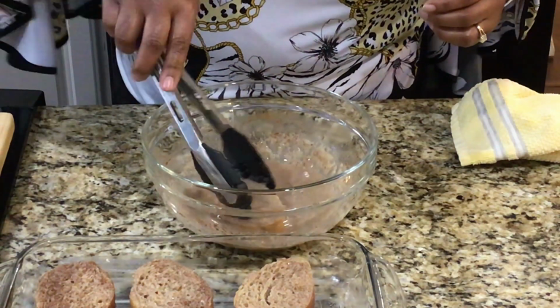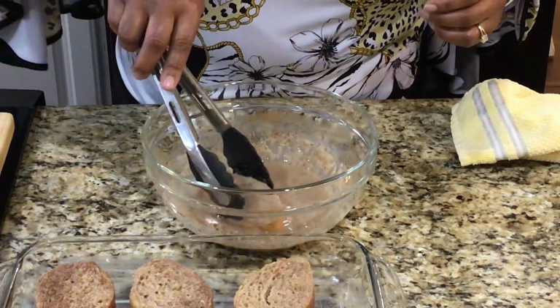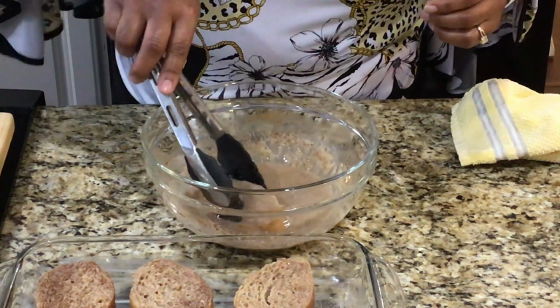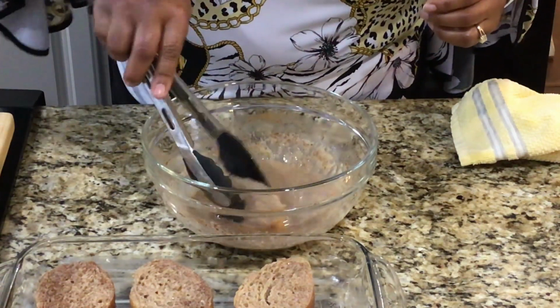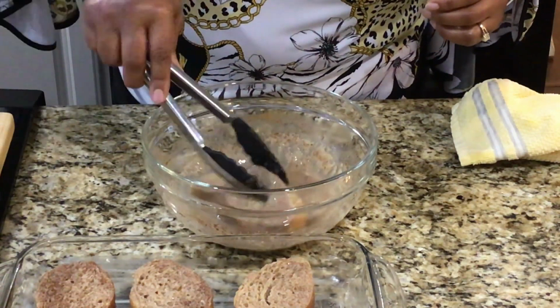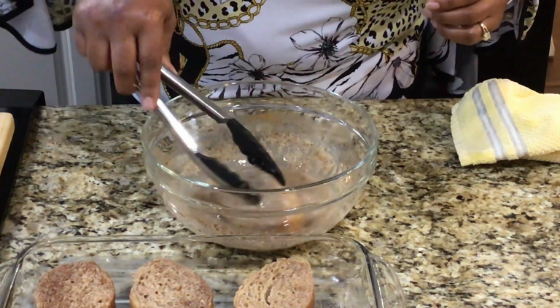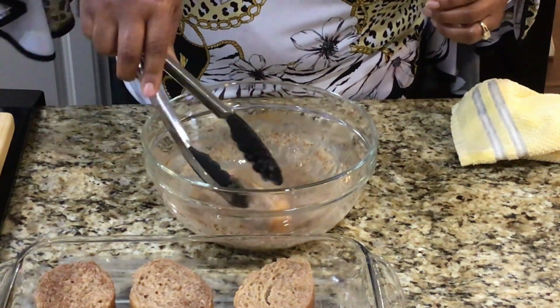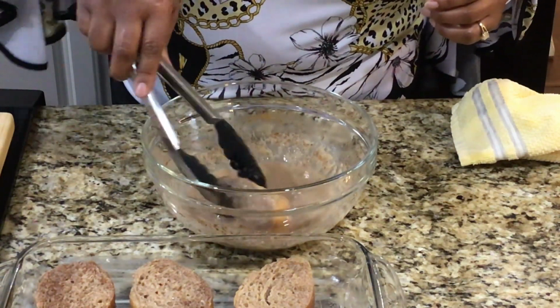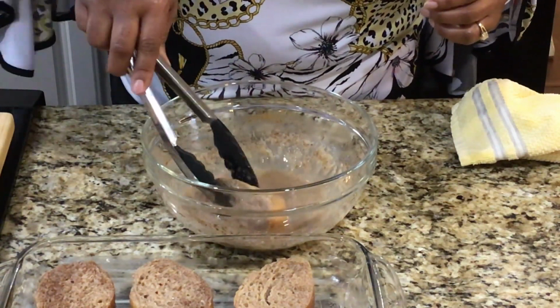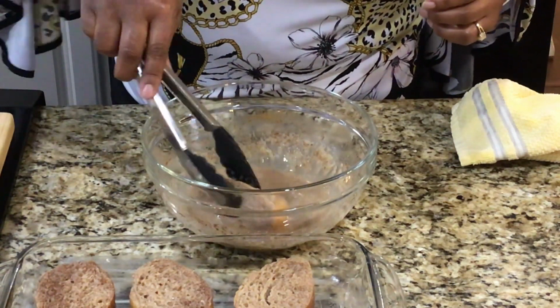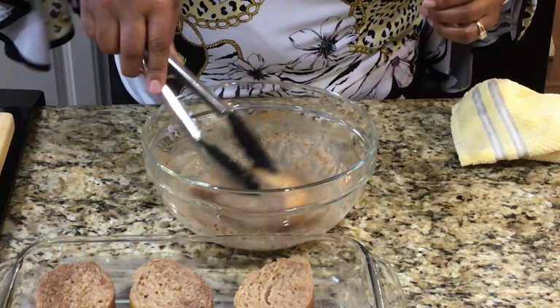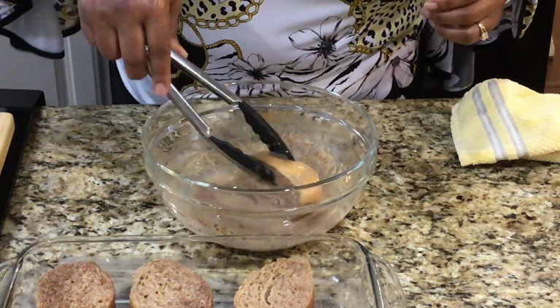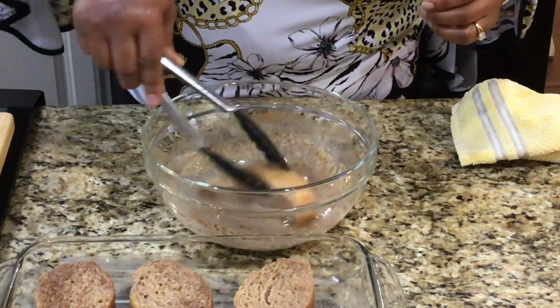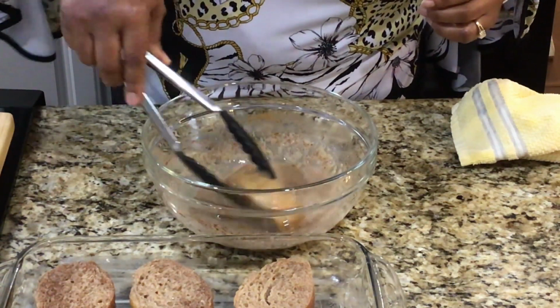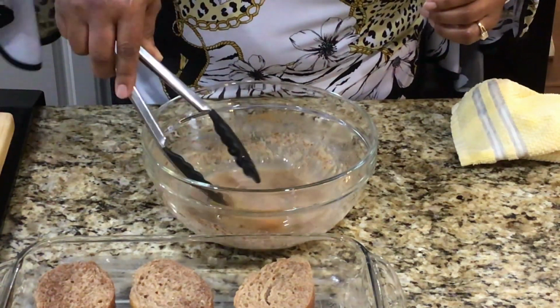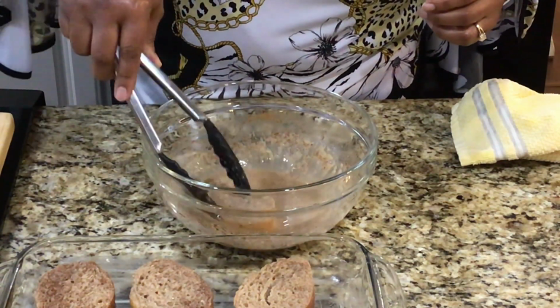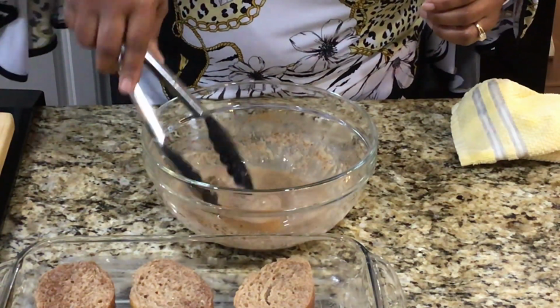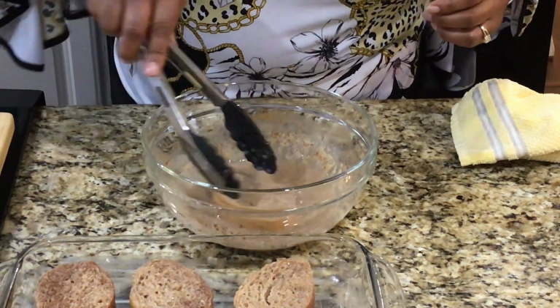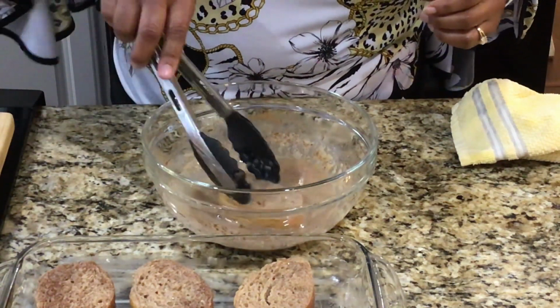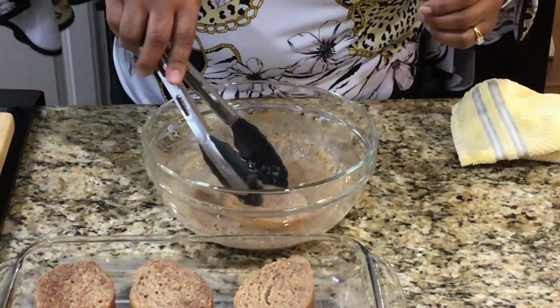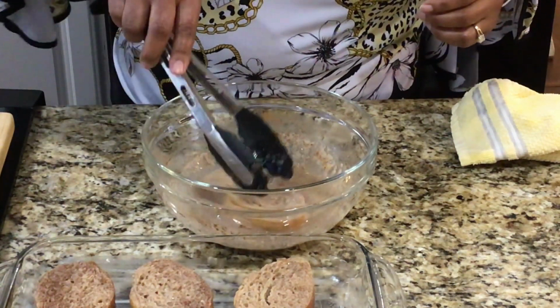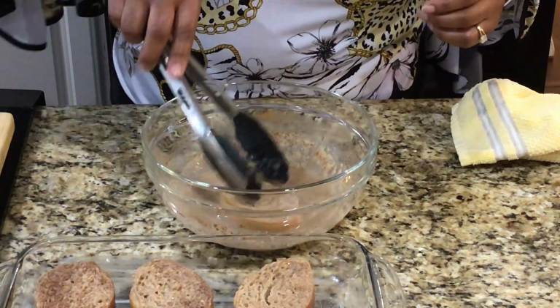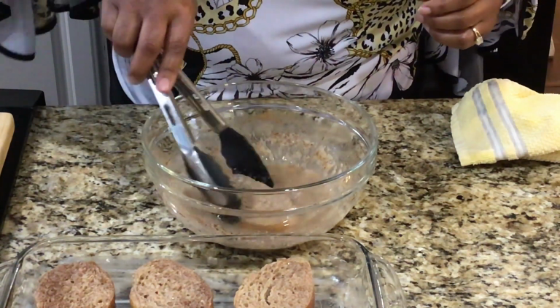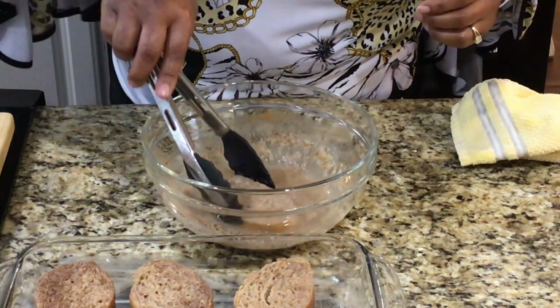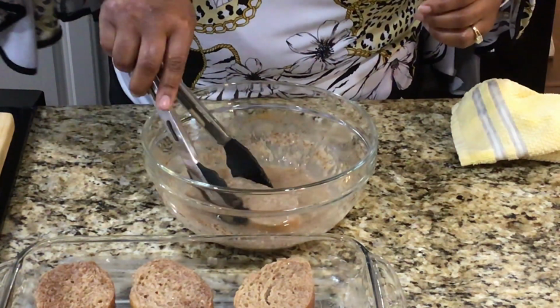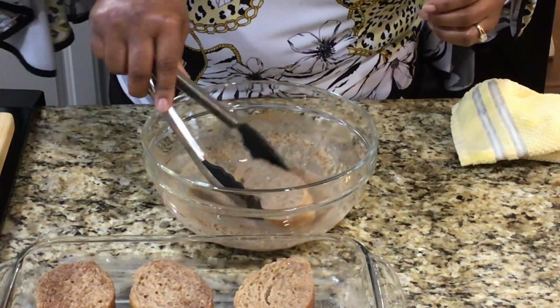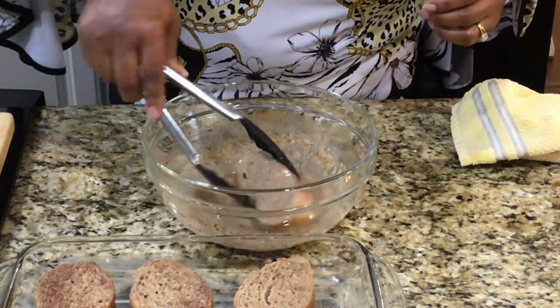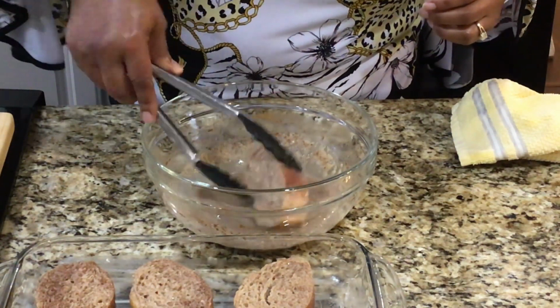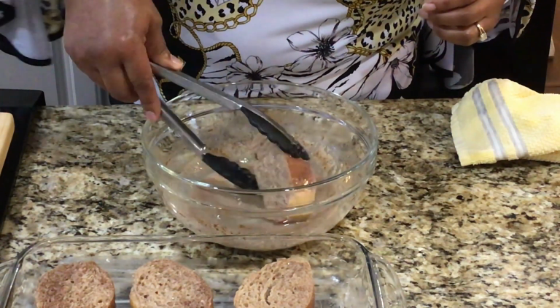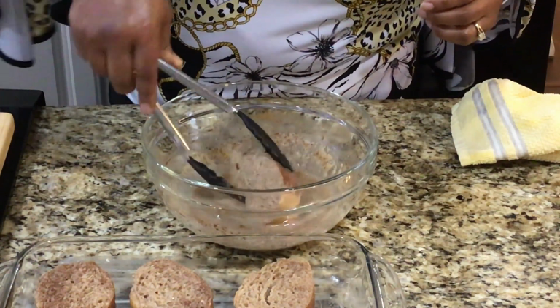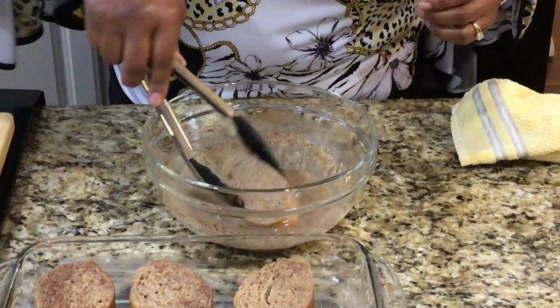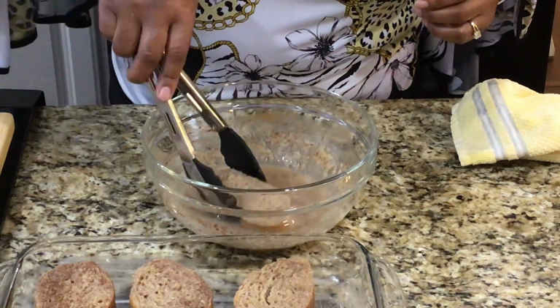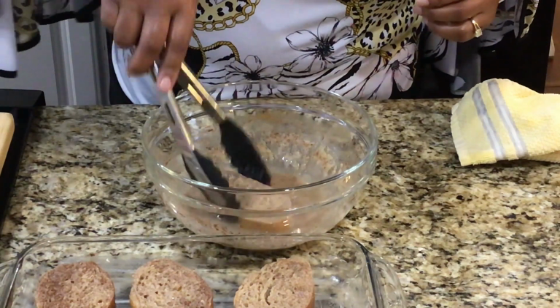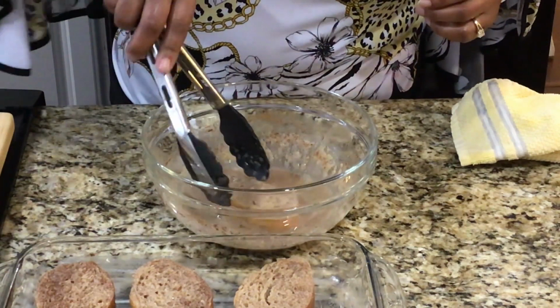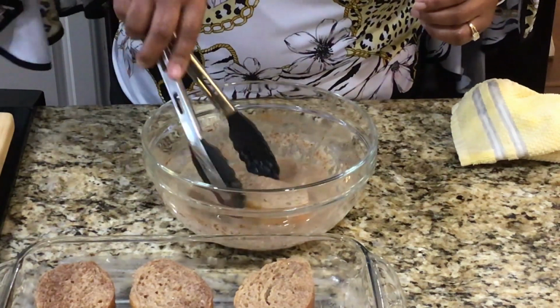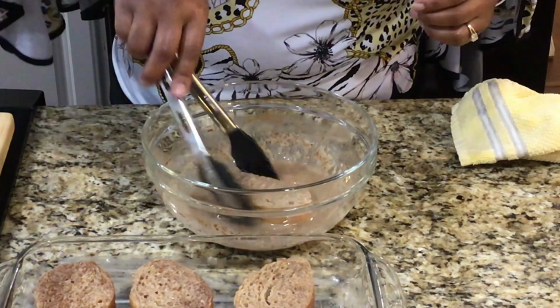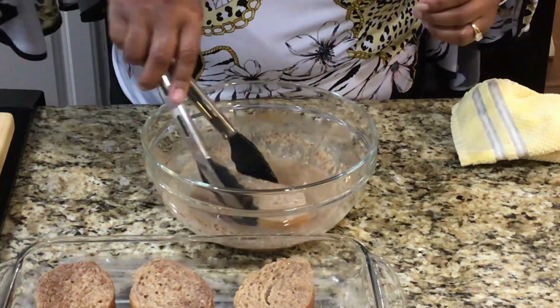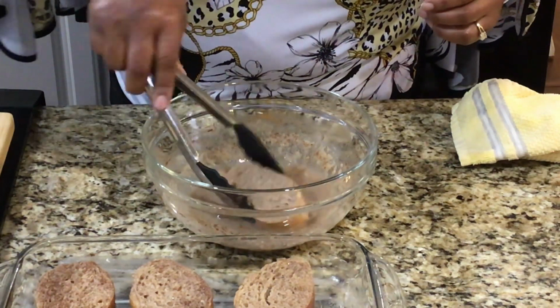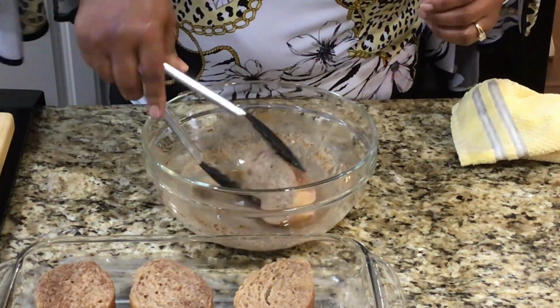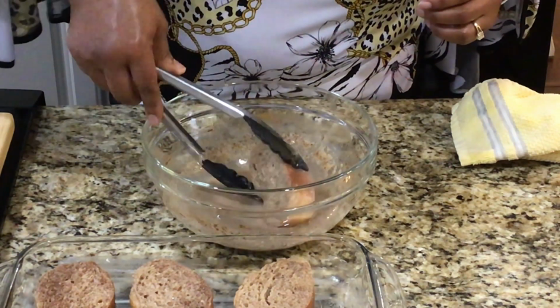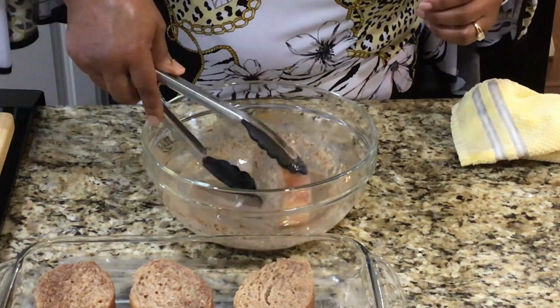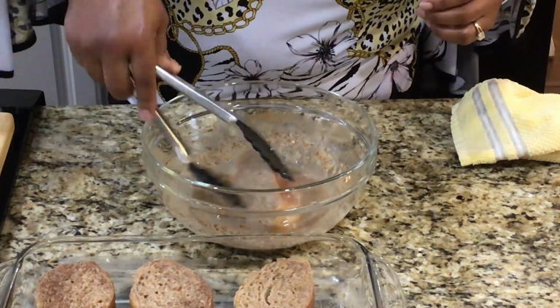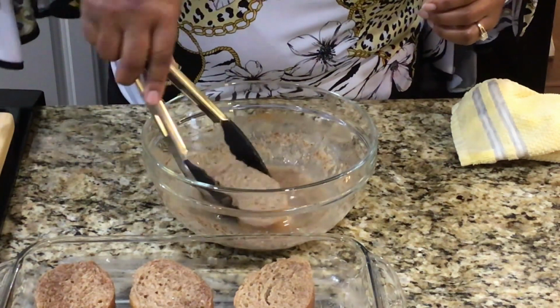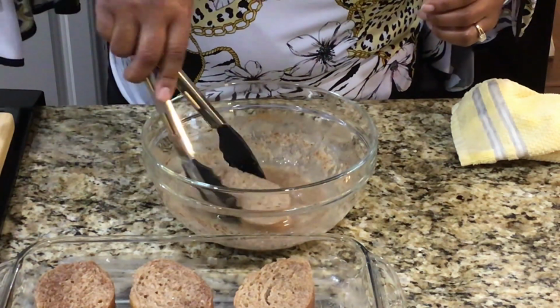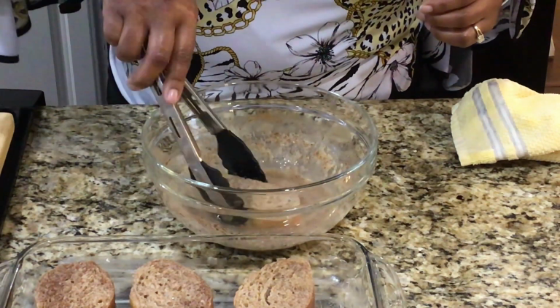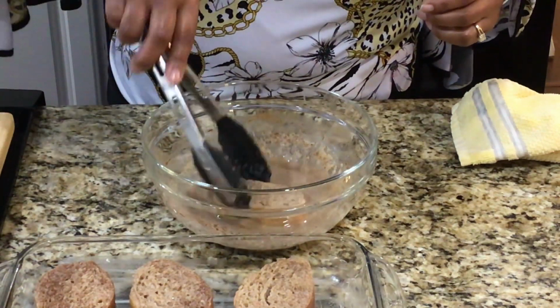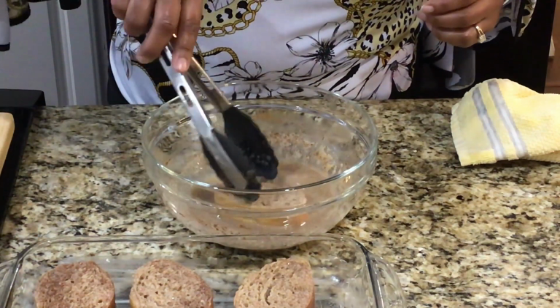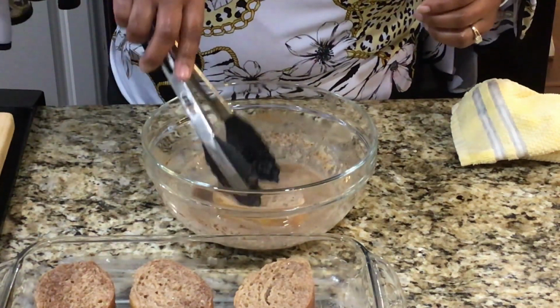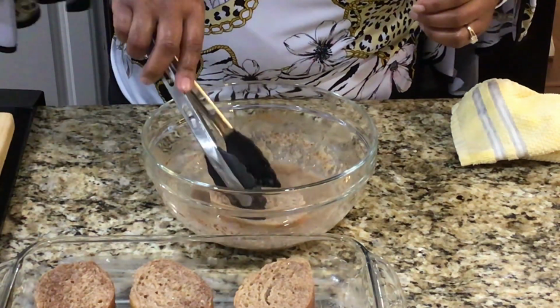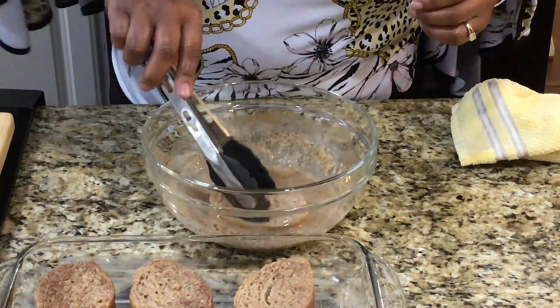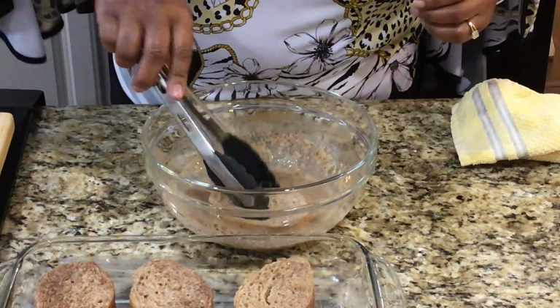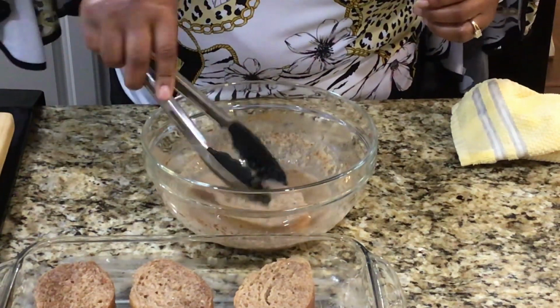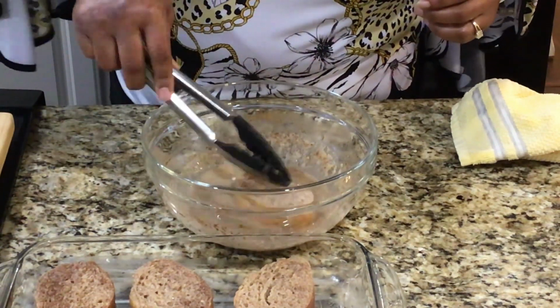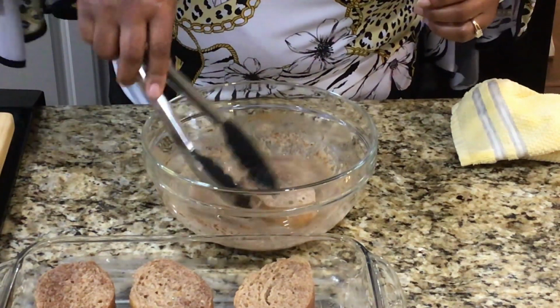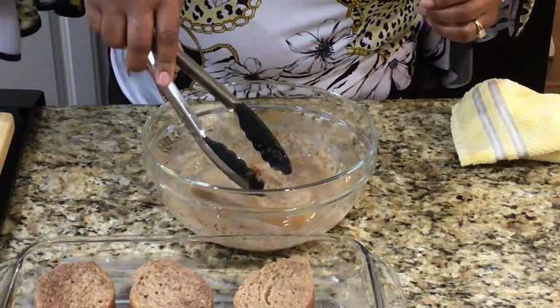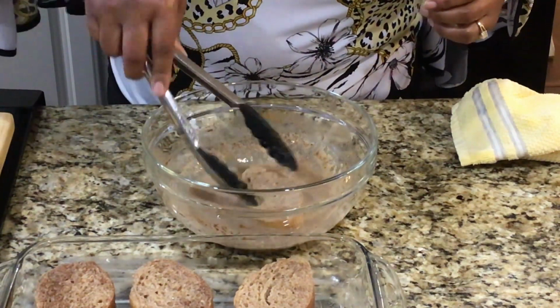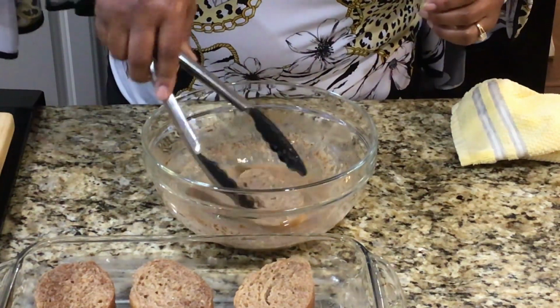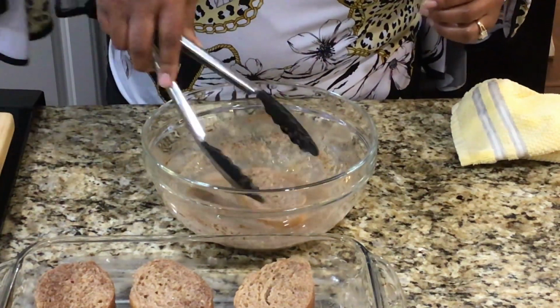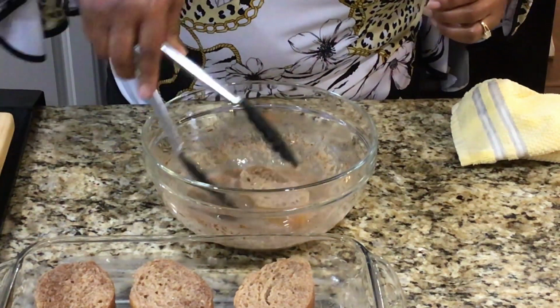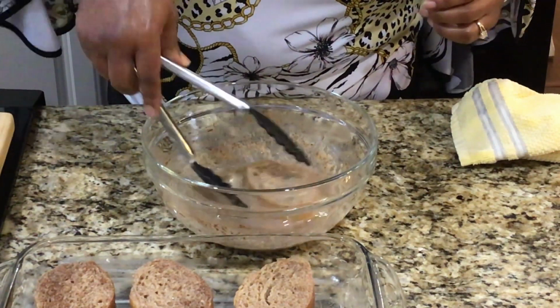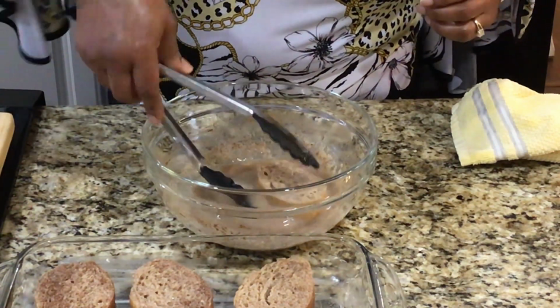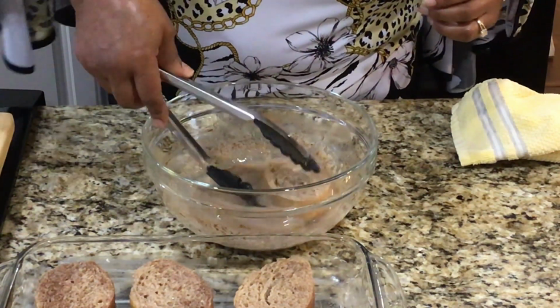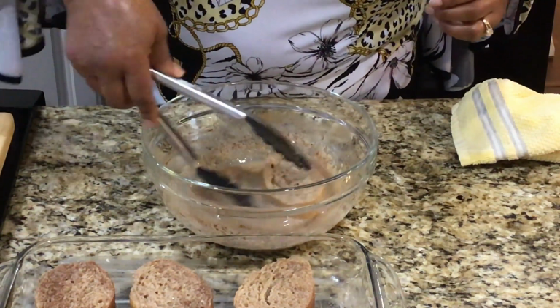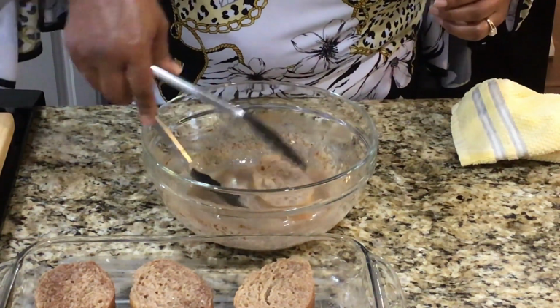You can use this batter for more slices if you like — you can probably get at least eight to ten slices out of it.